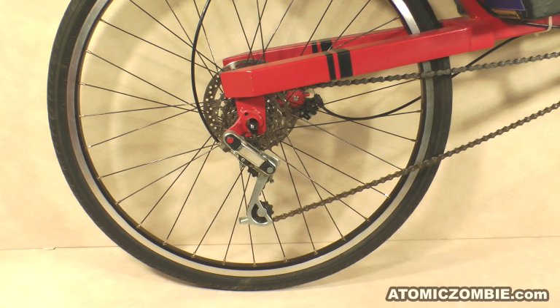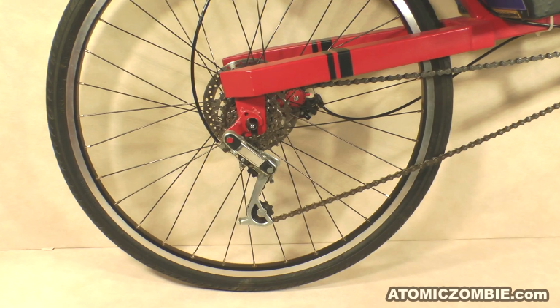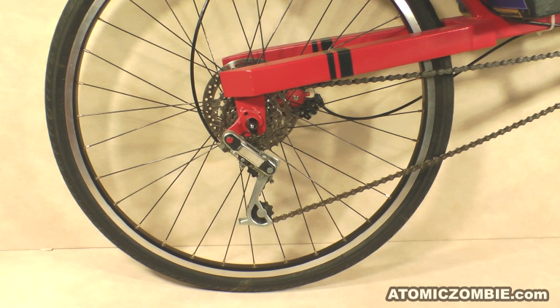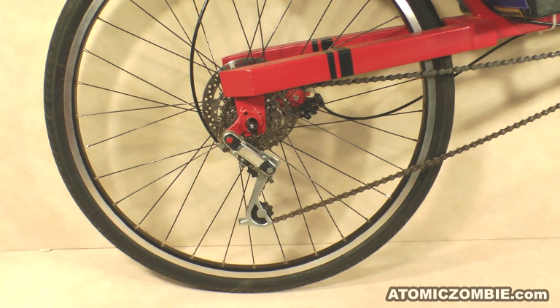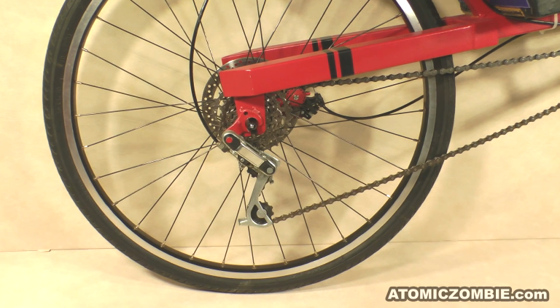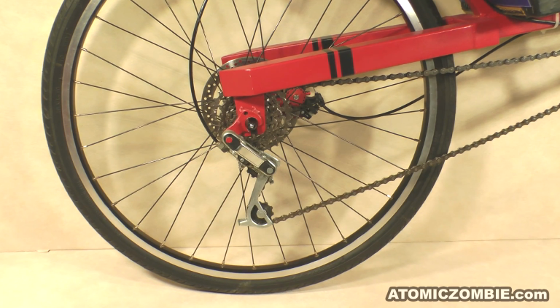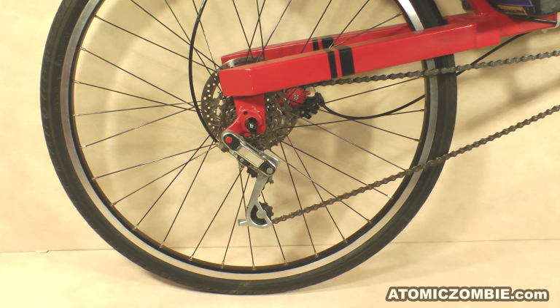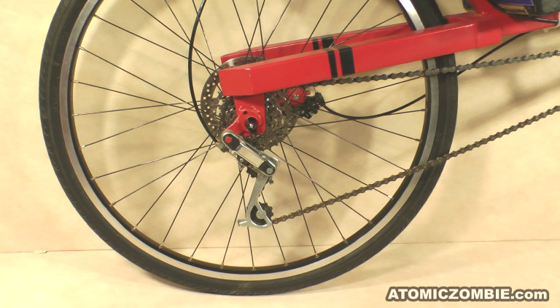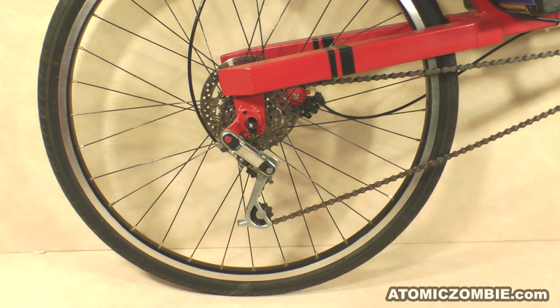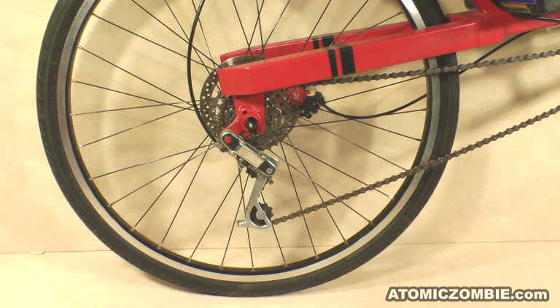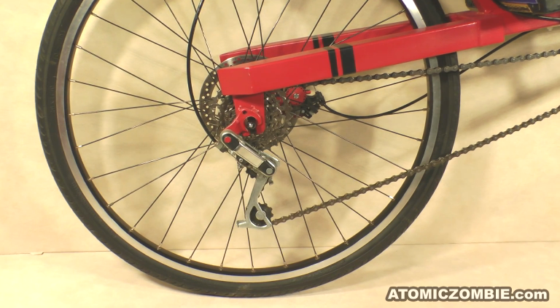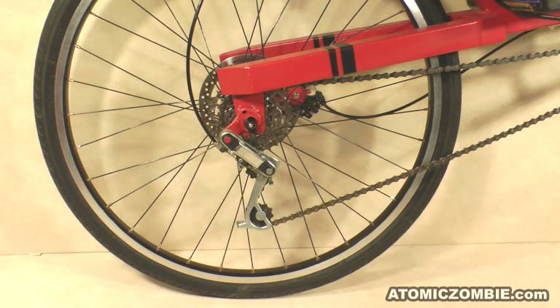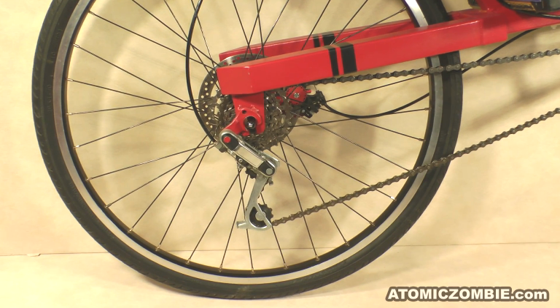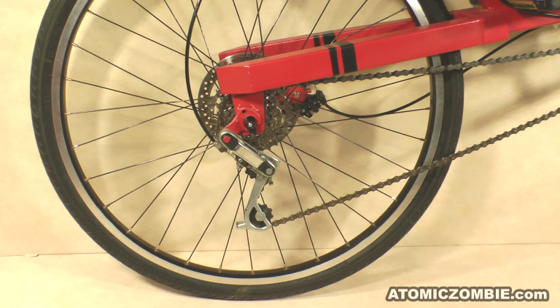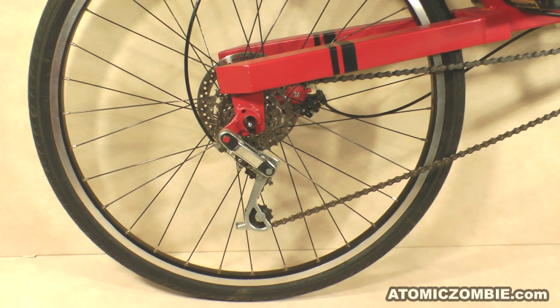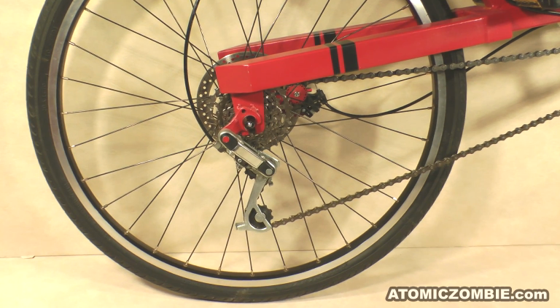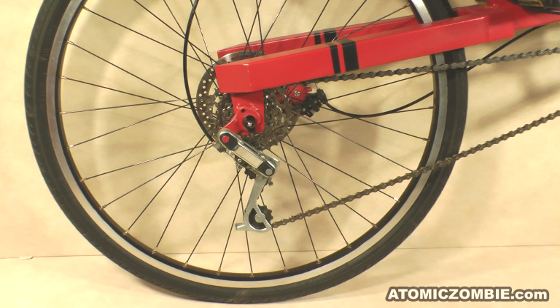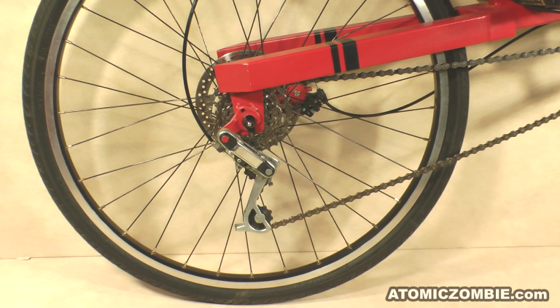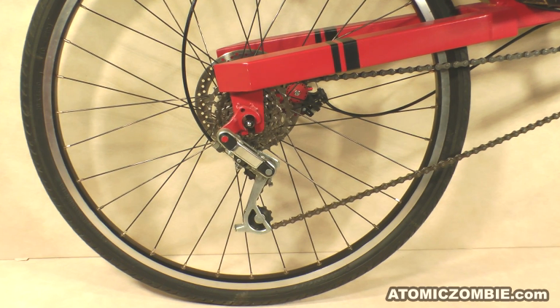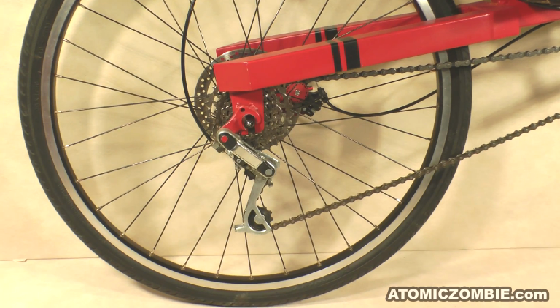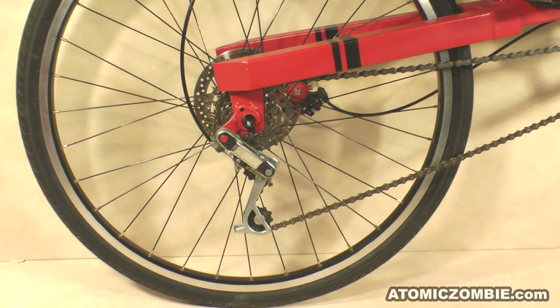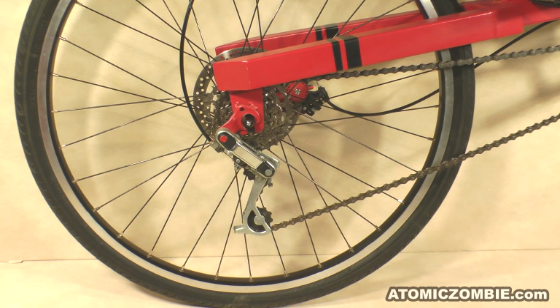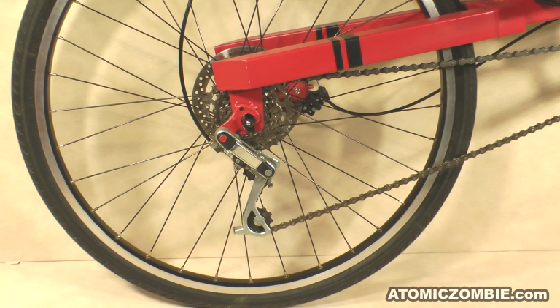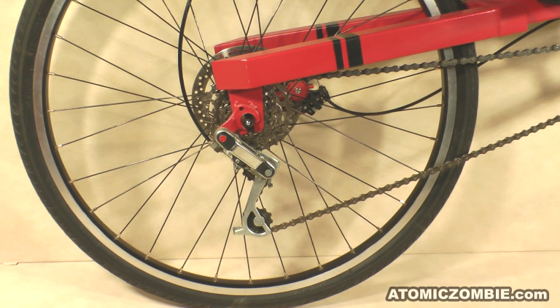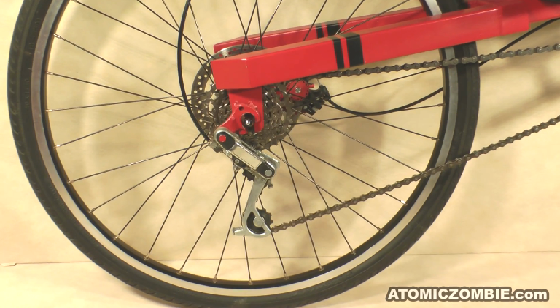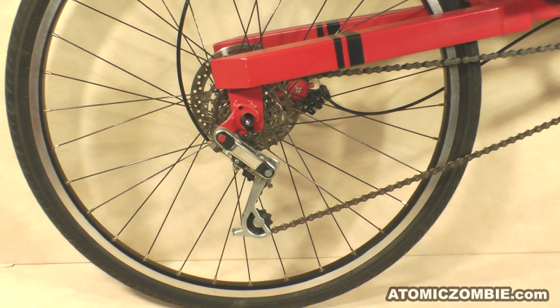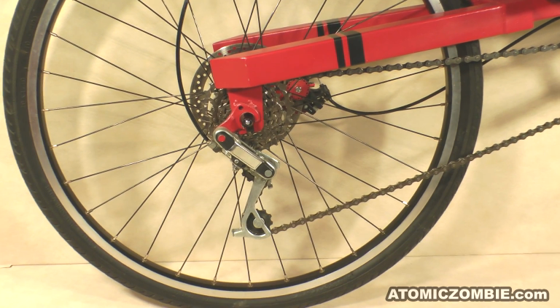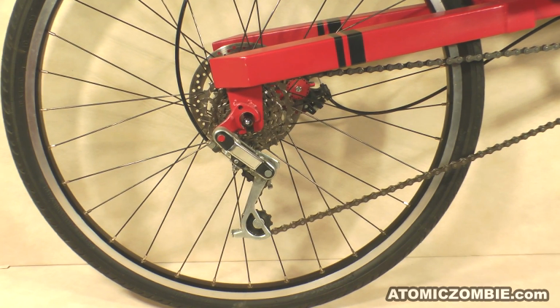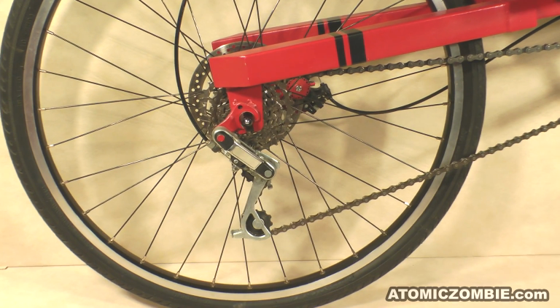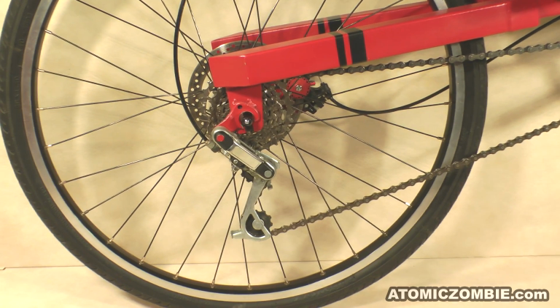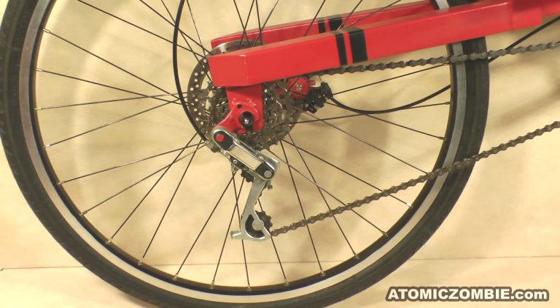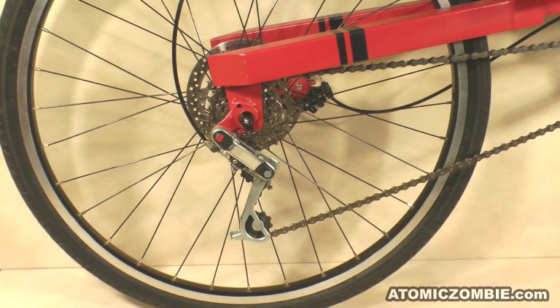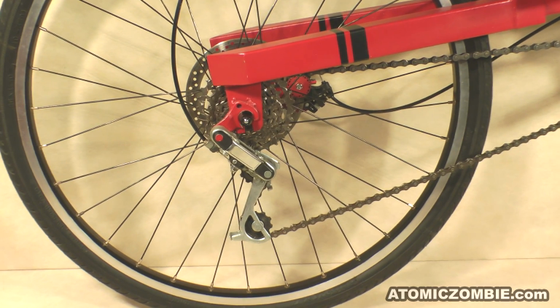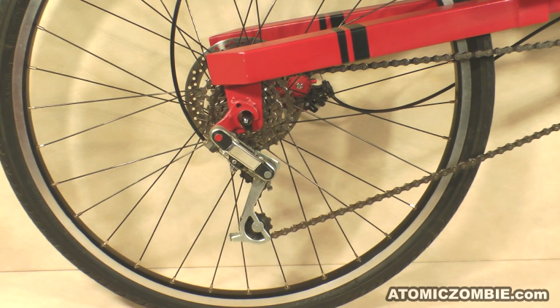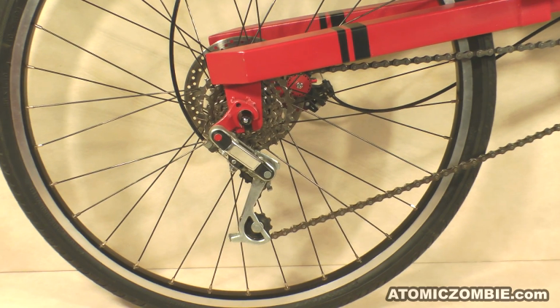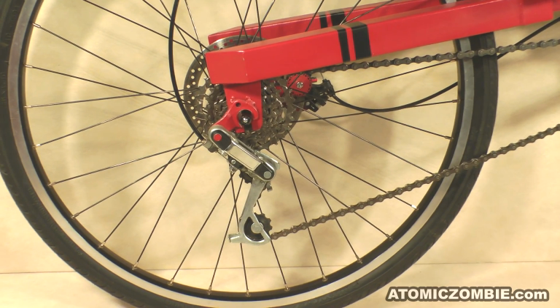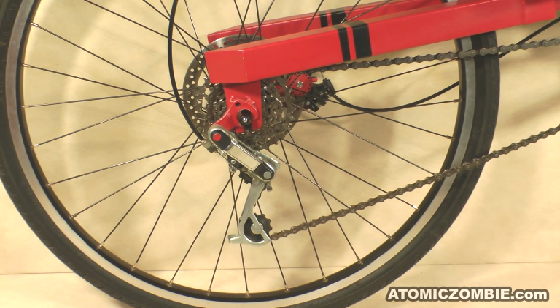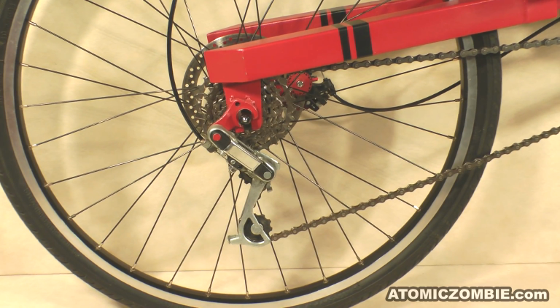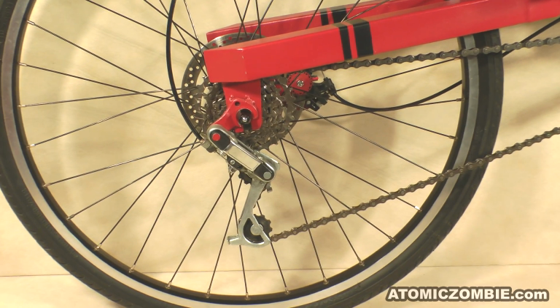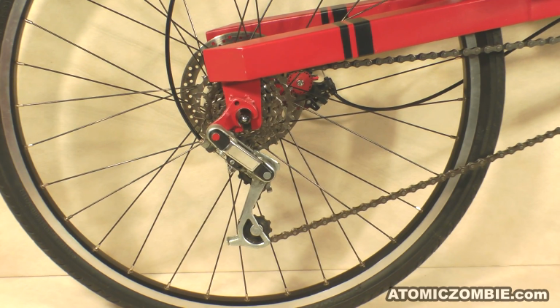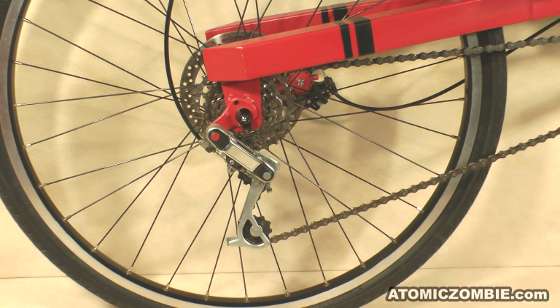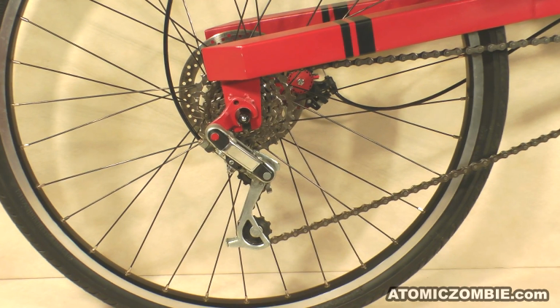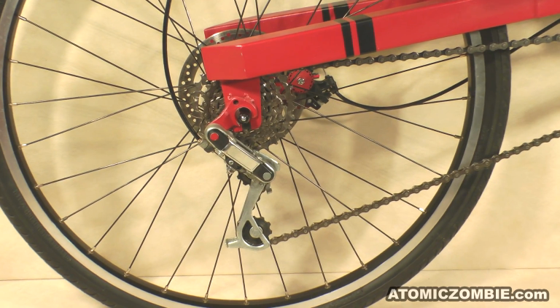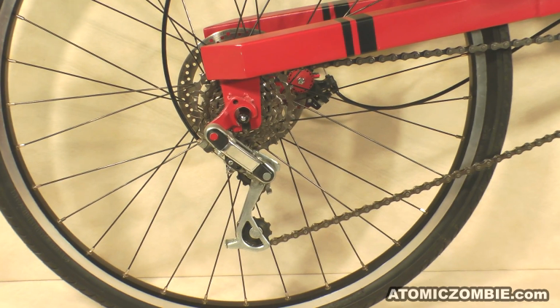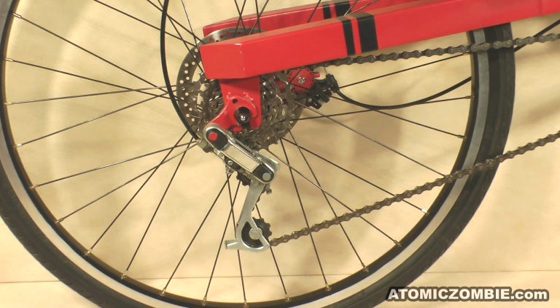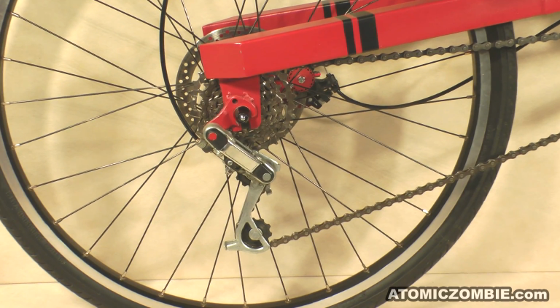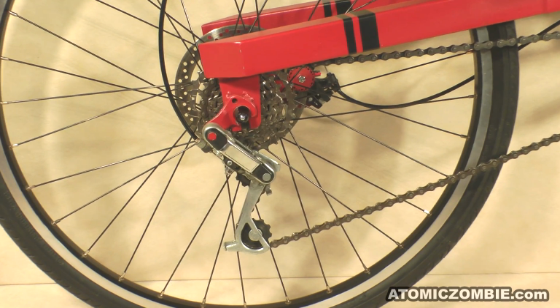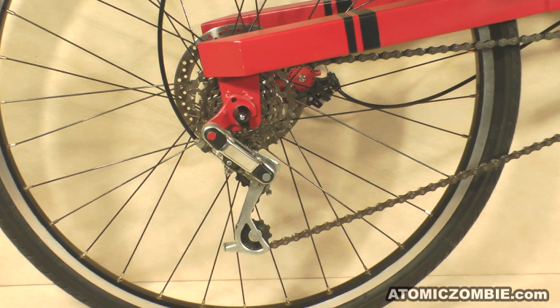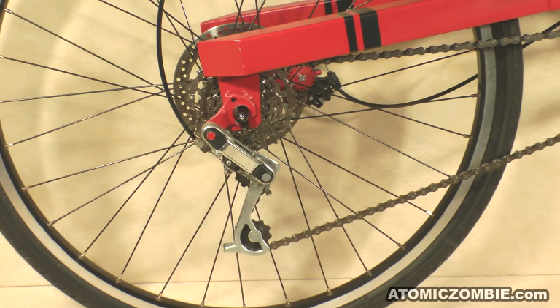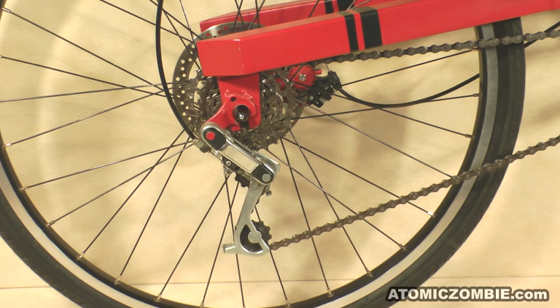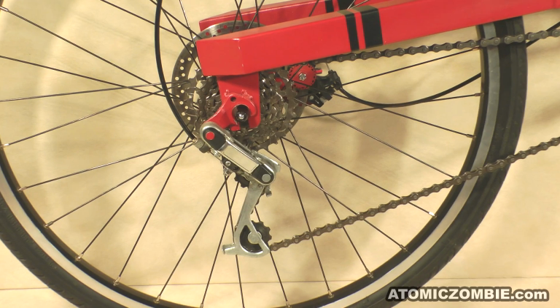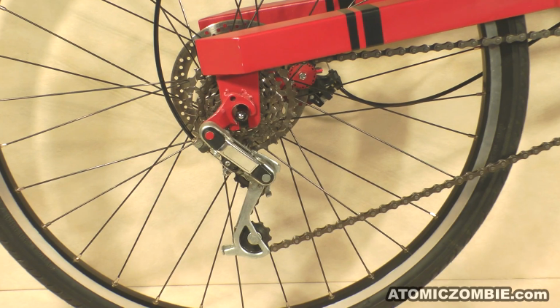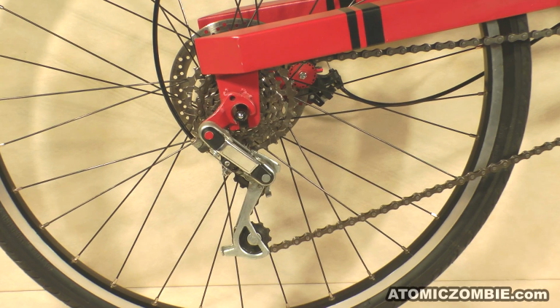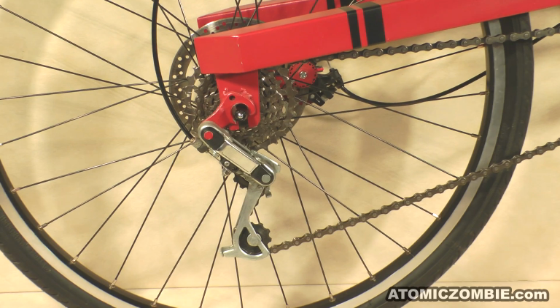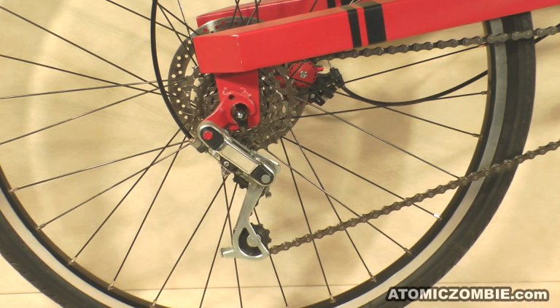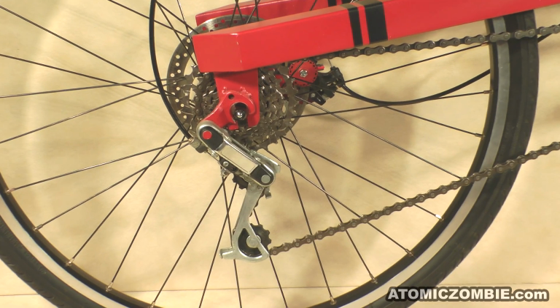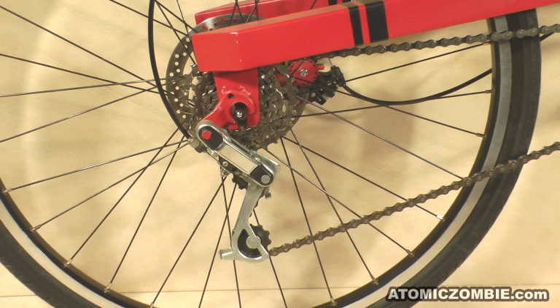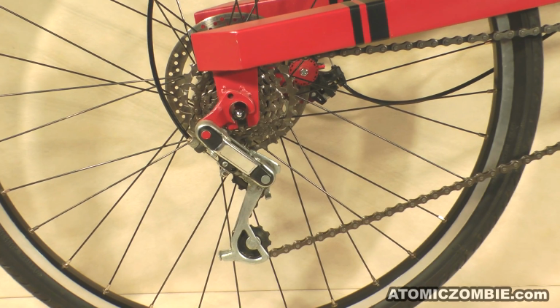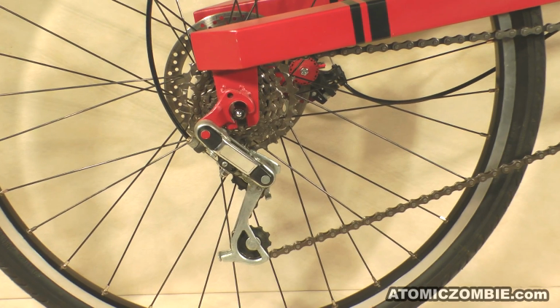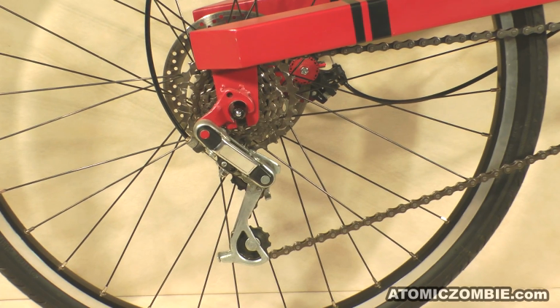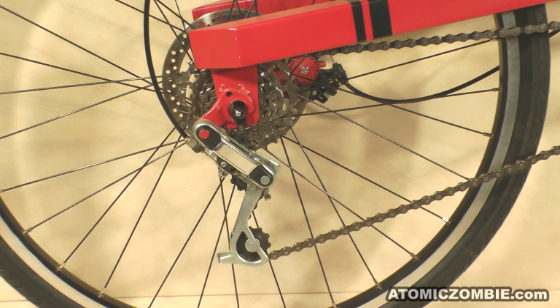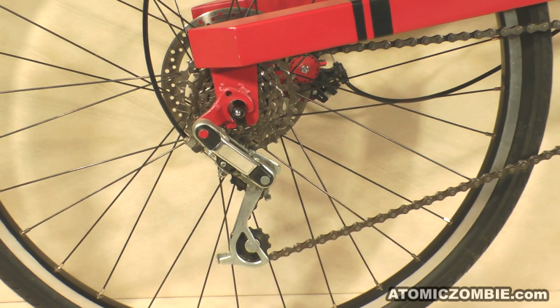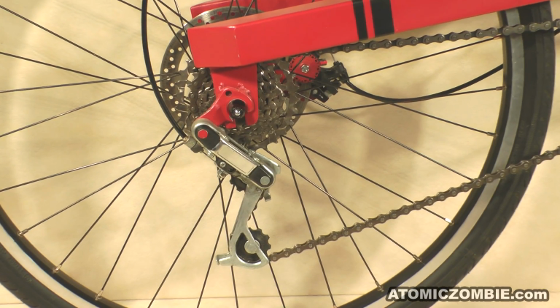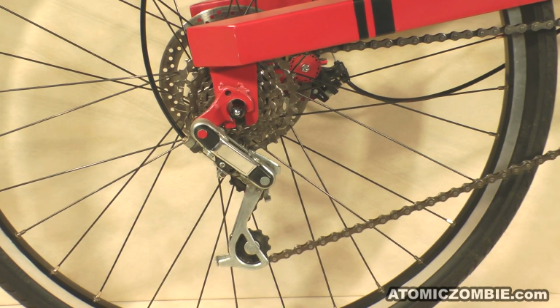When you are joining chains for a new bike project, it may take a few attempts before you find the optimal chain length.